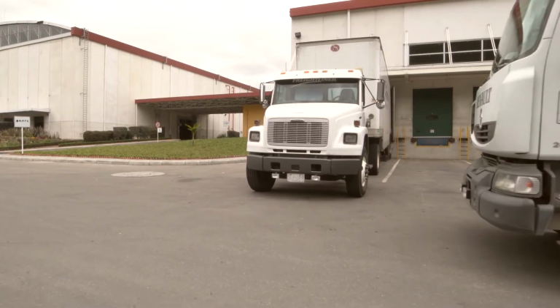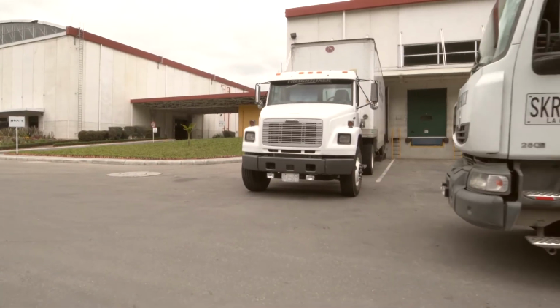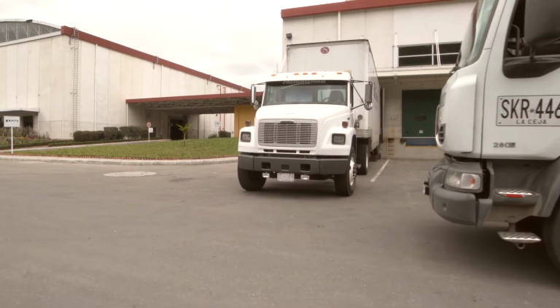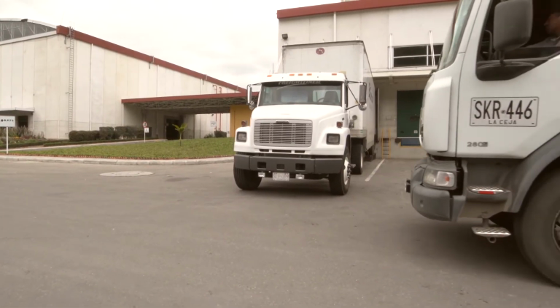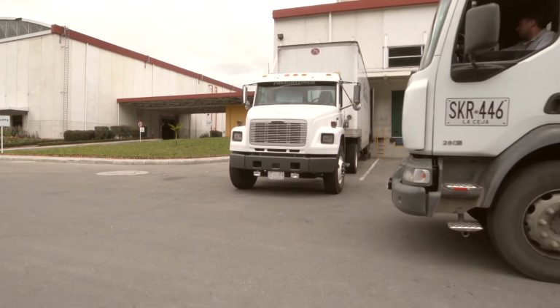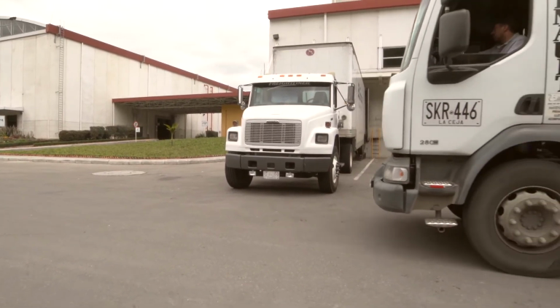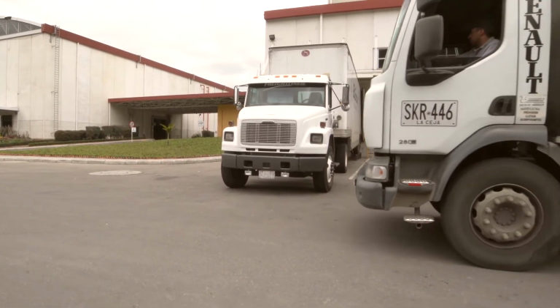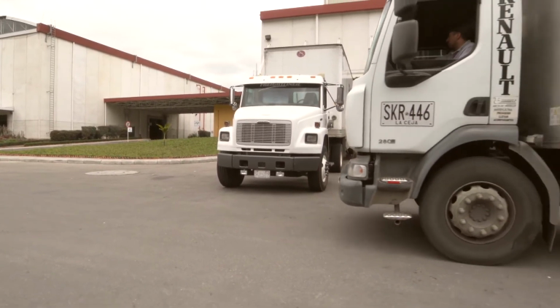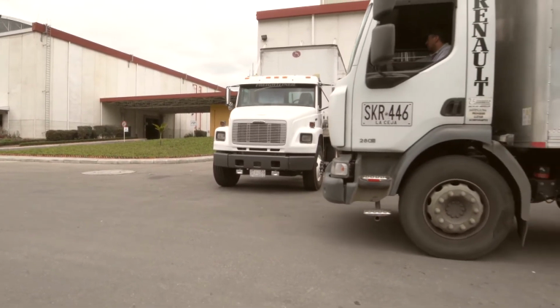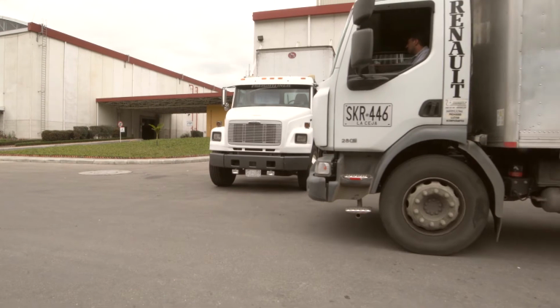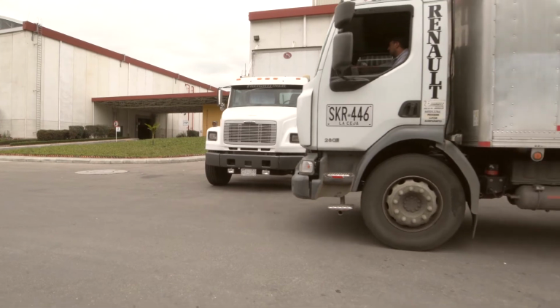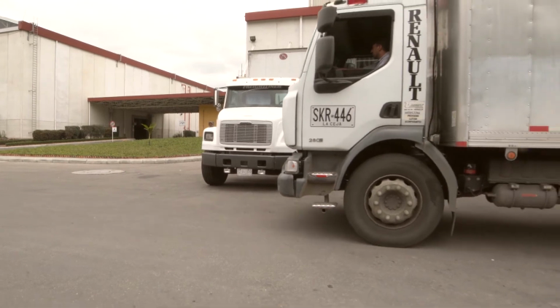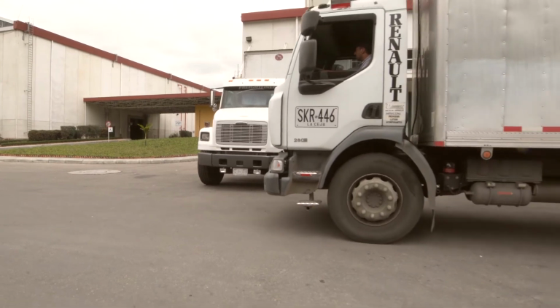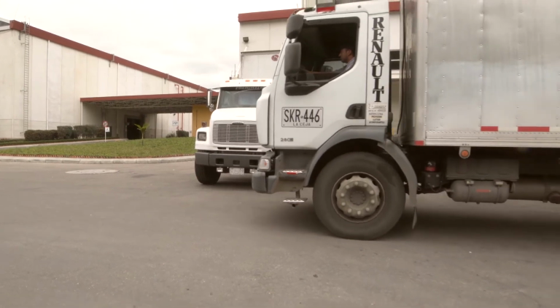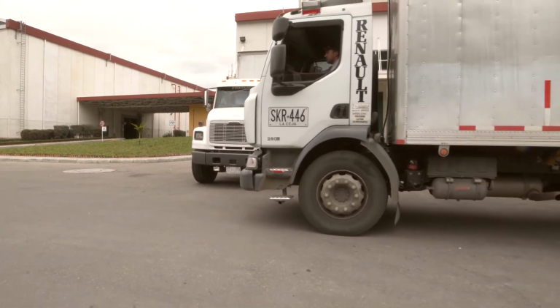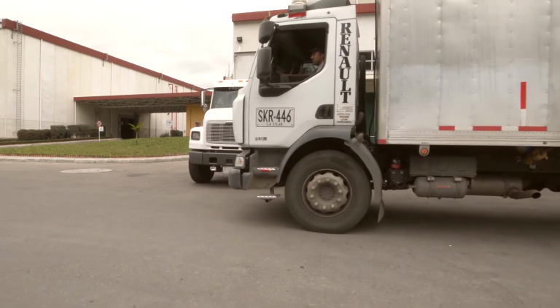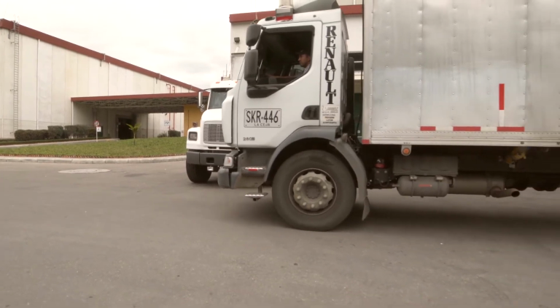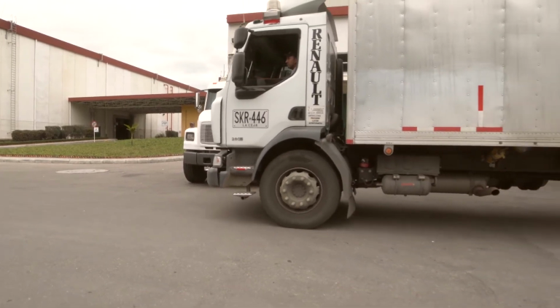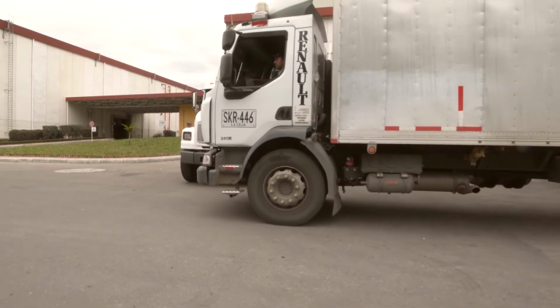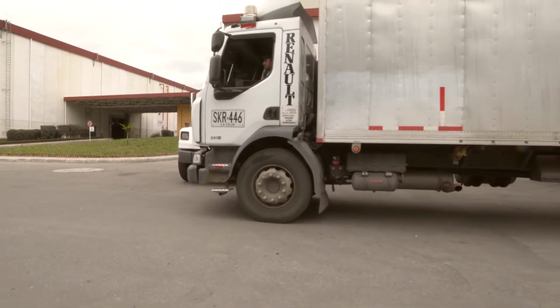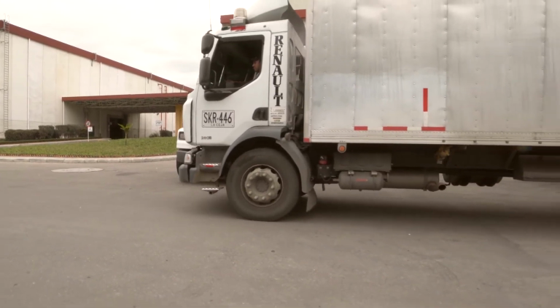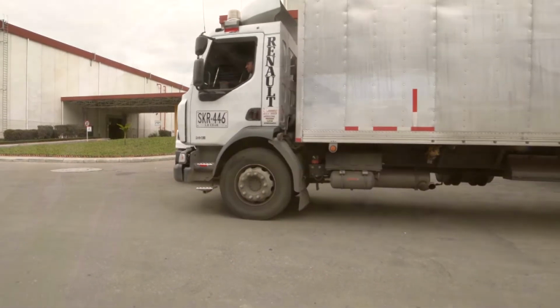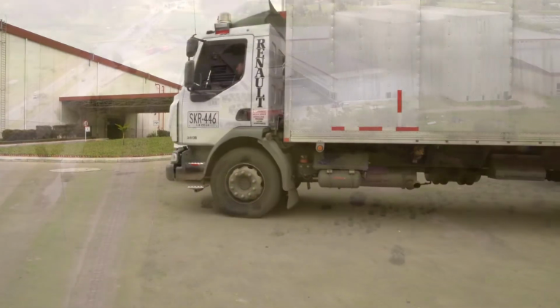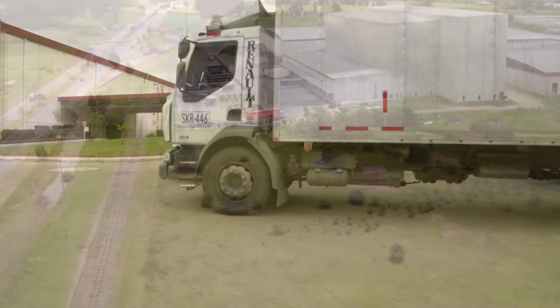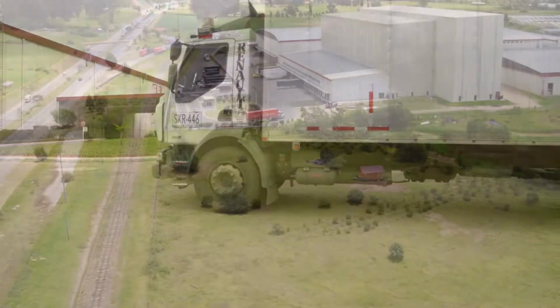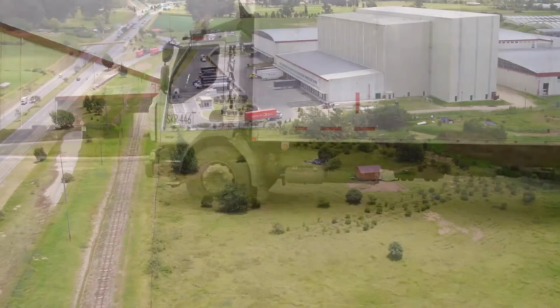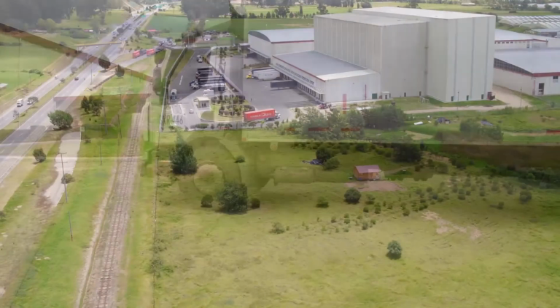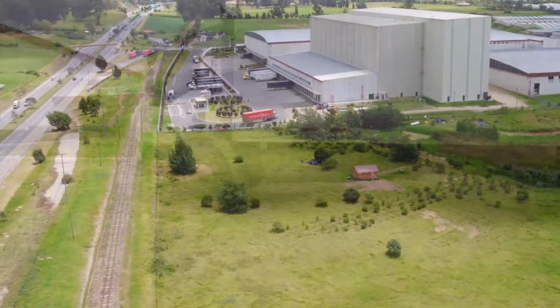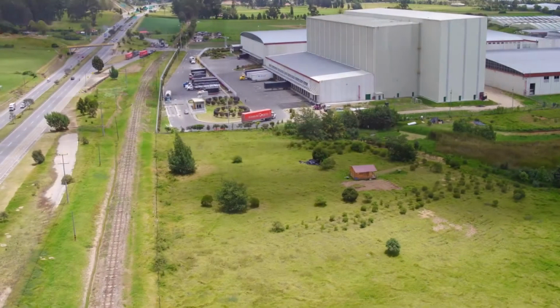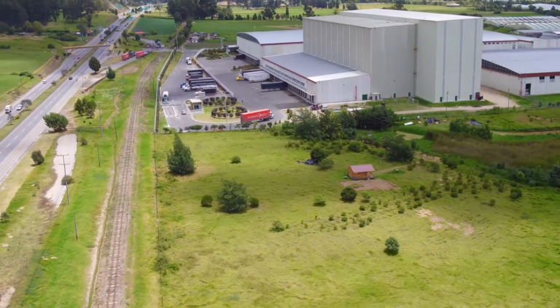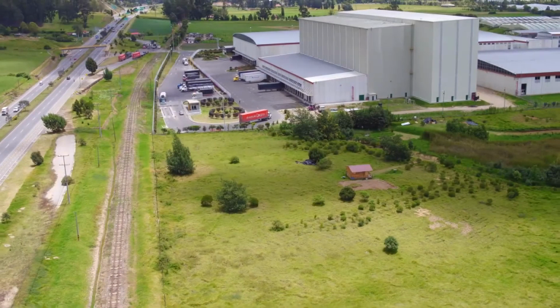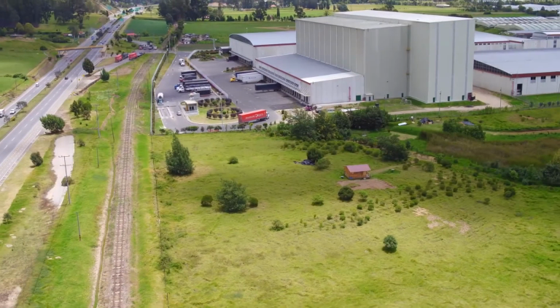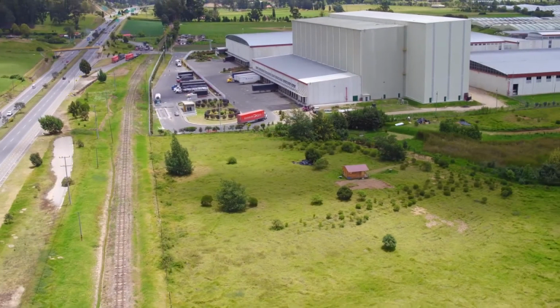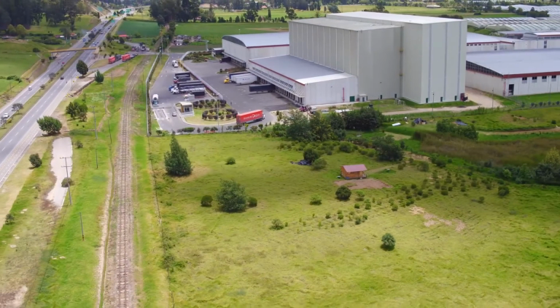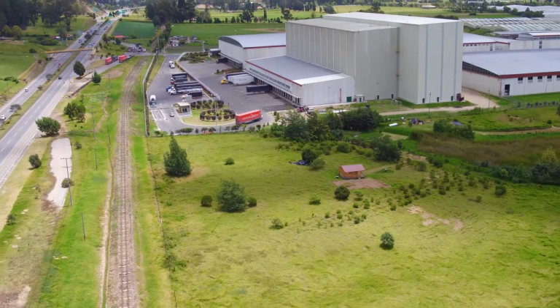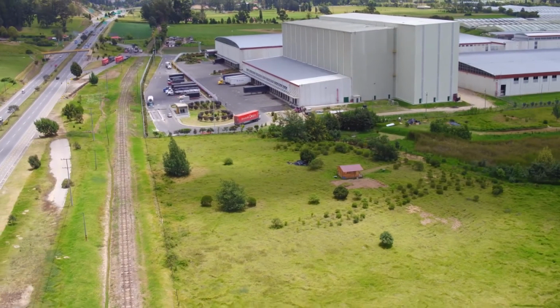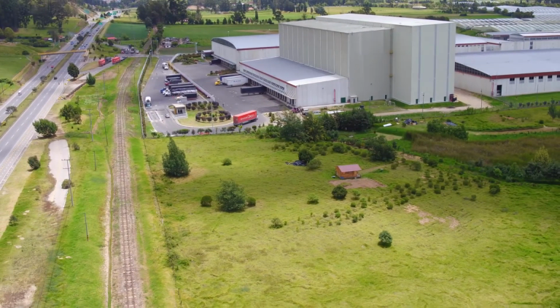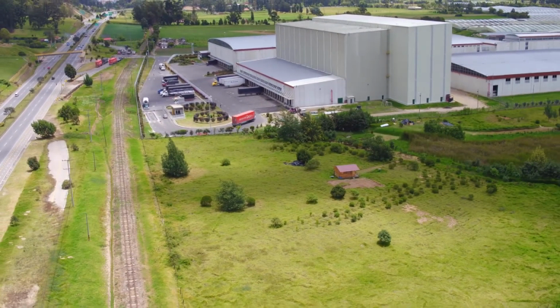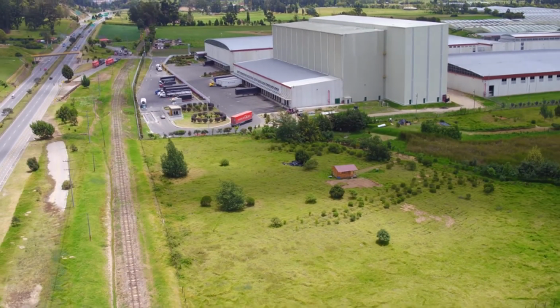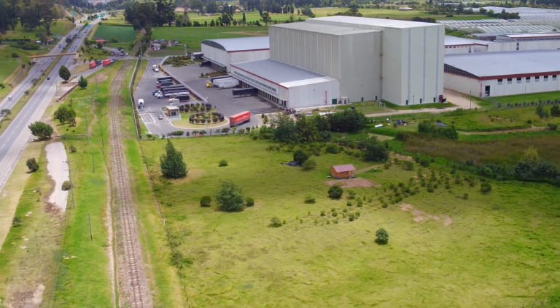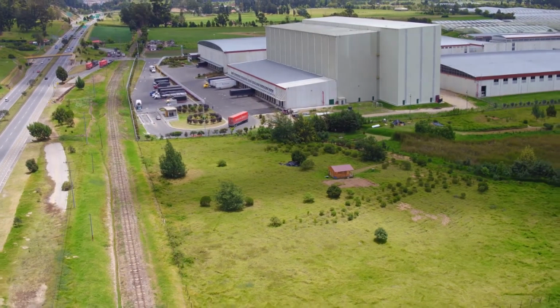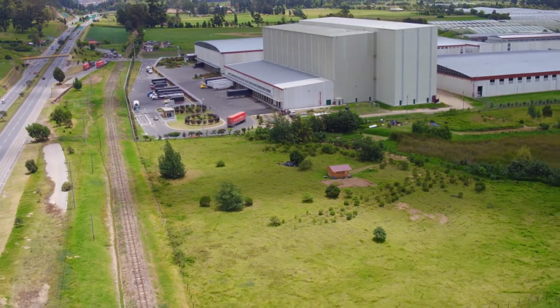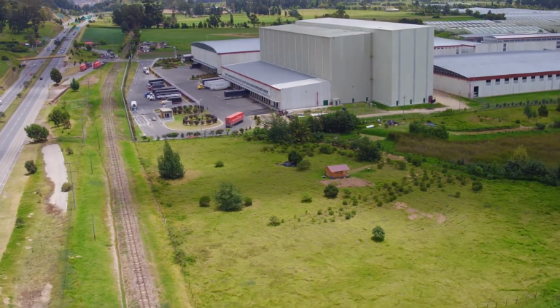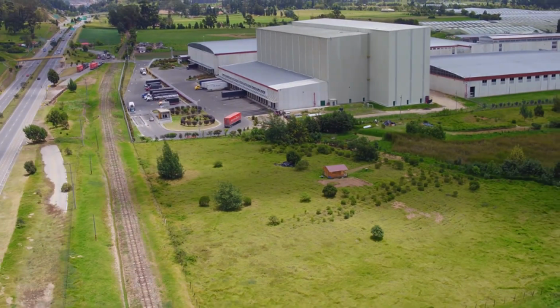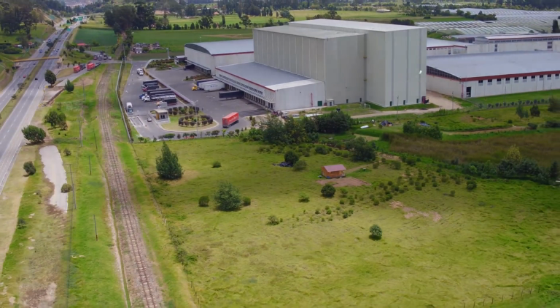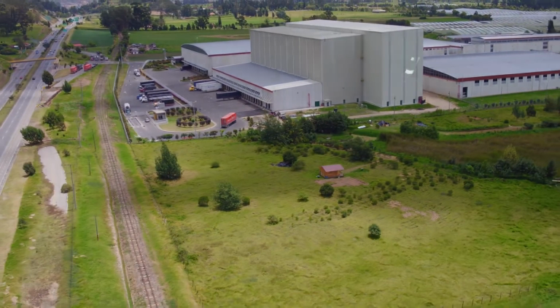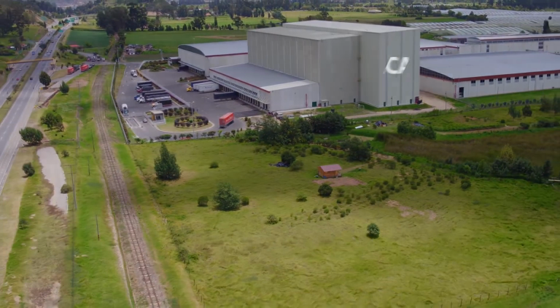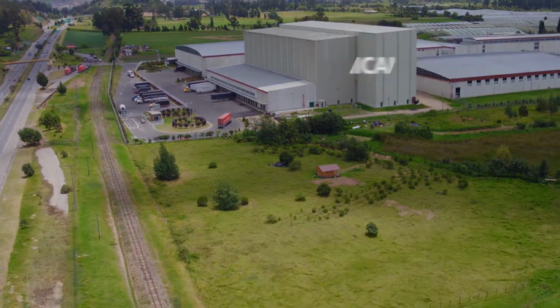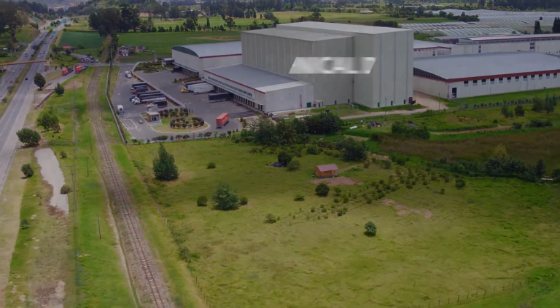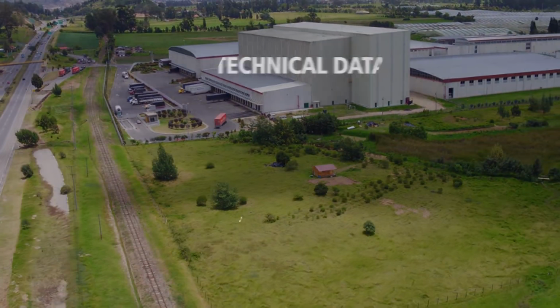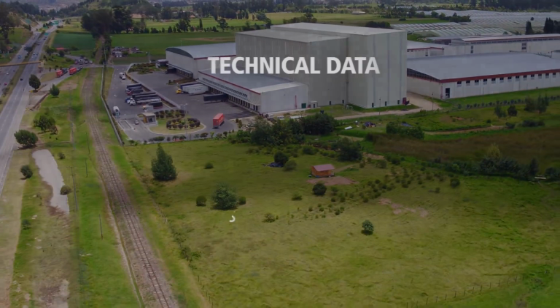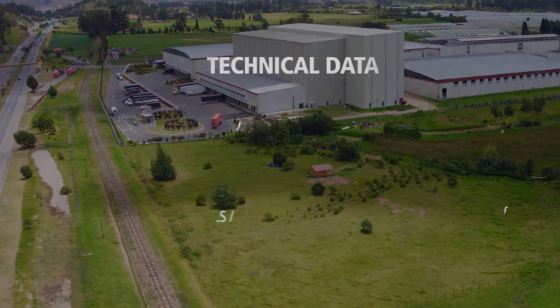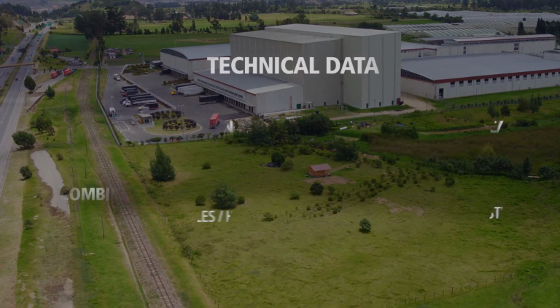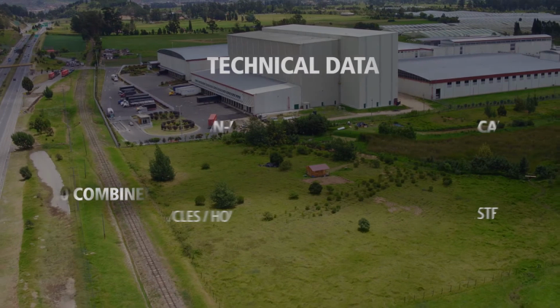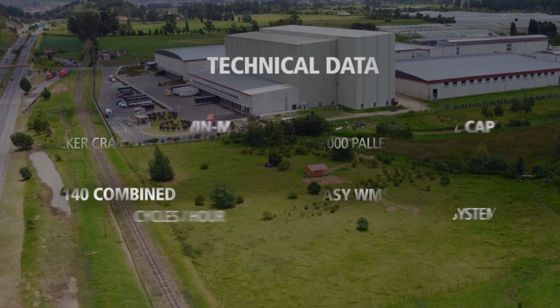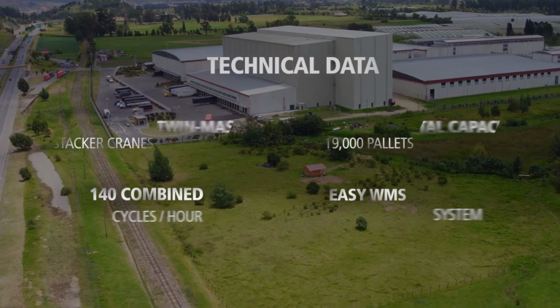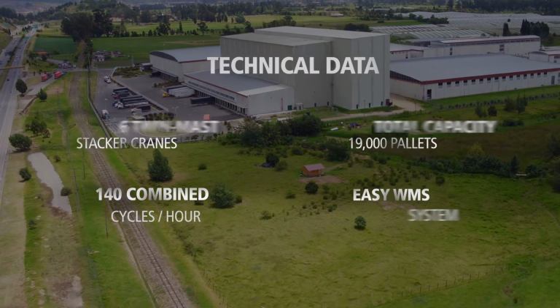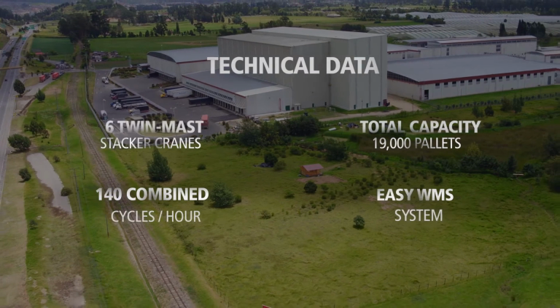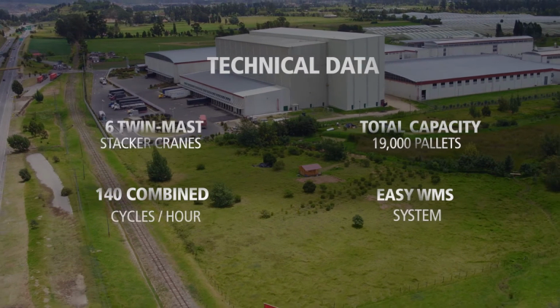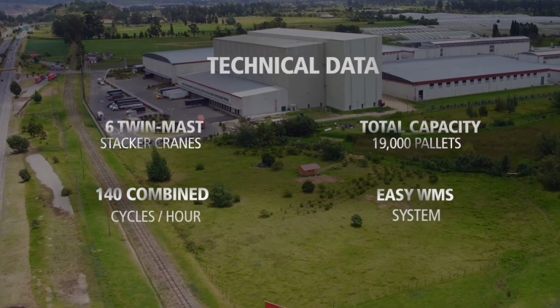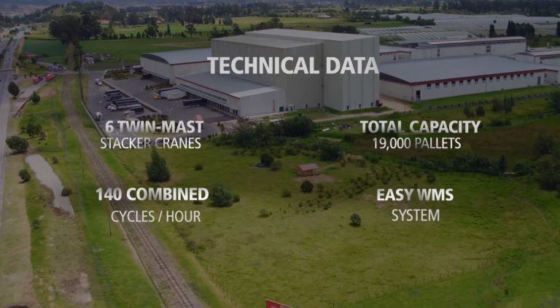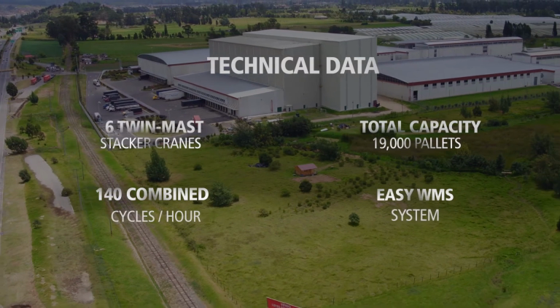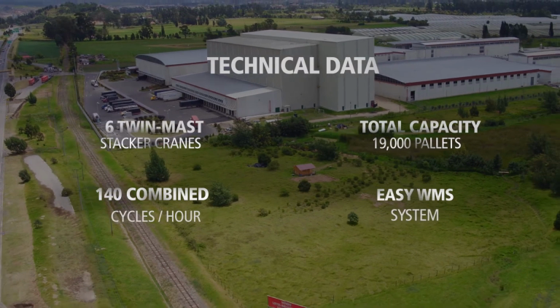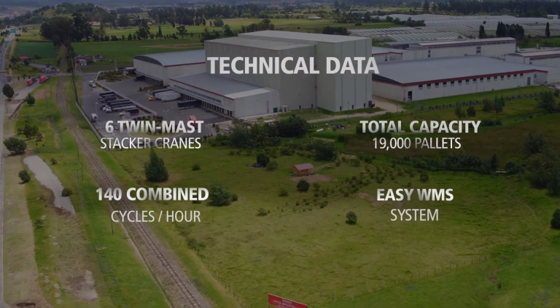This project set up in Colombia is the result of years of collaboration and the confidence Grupo Familia has placed in Meaglux.